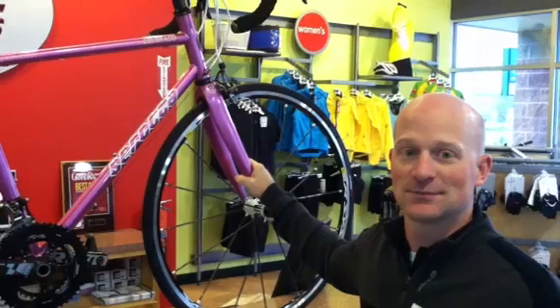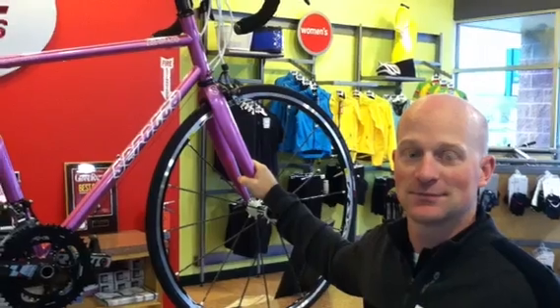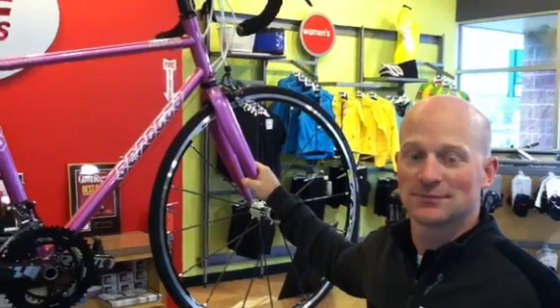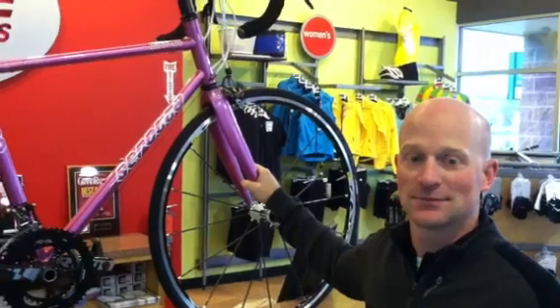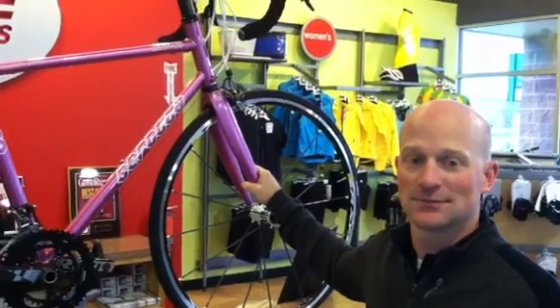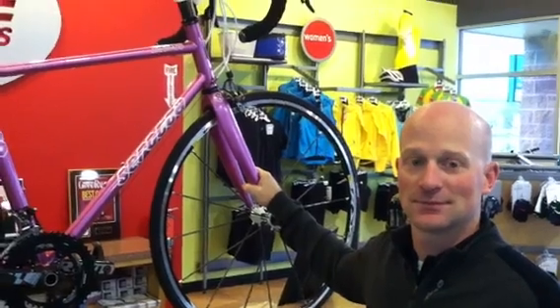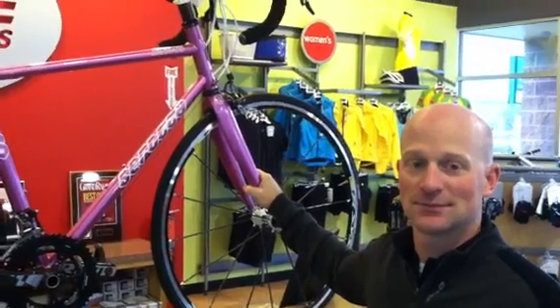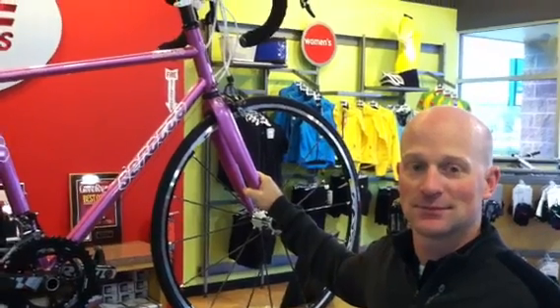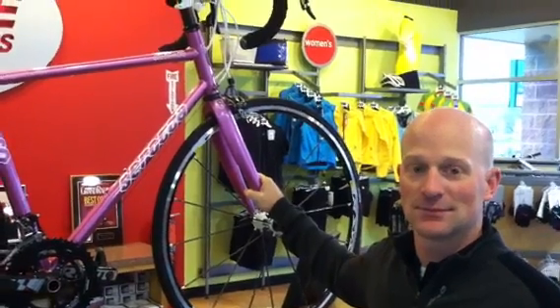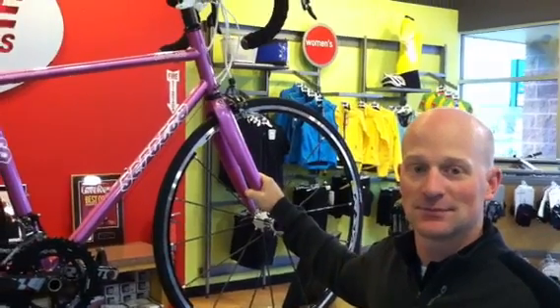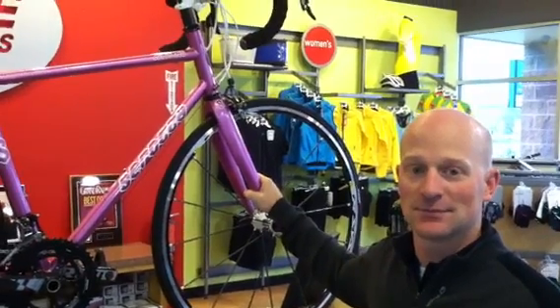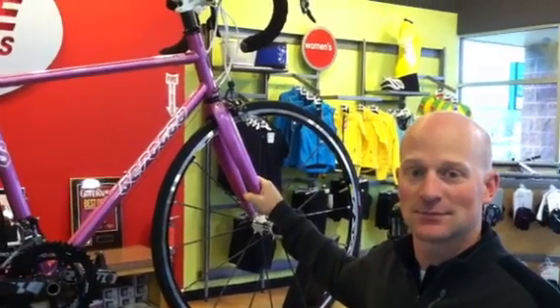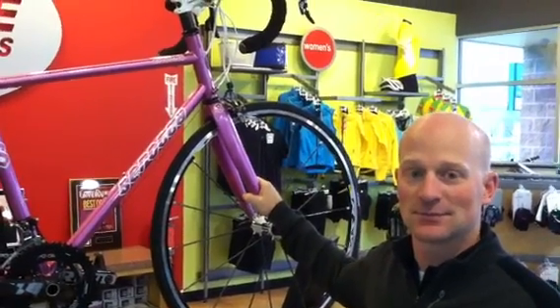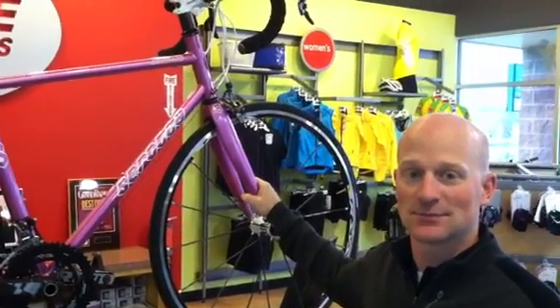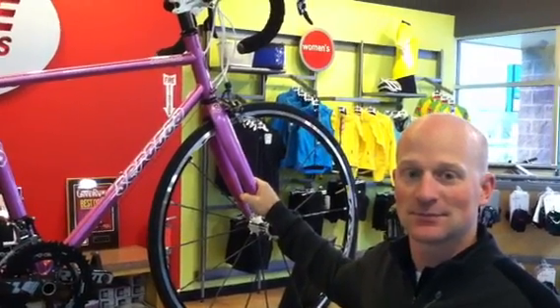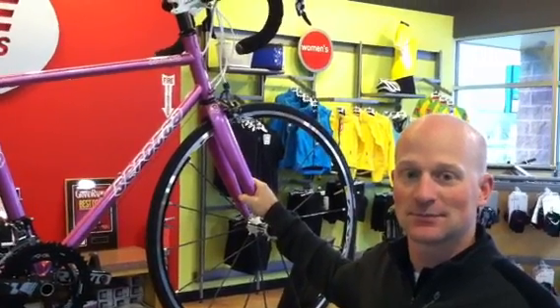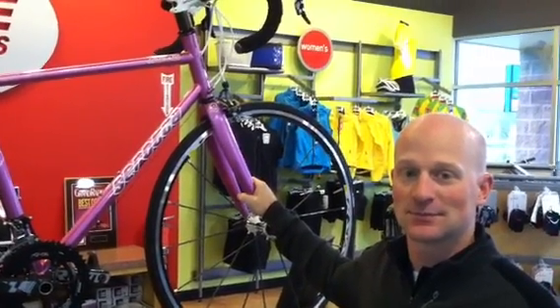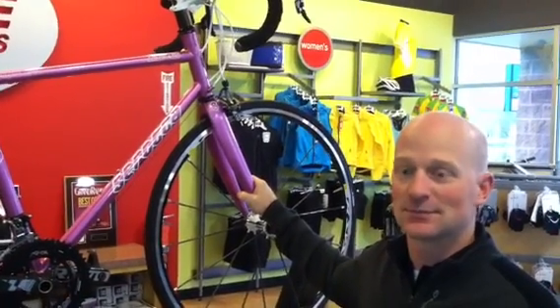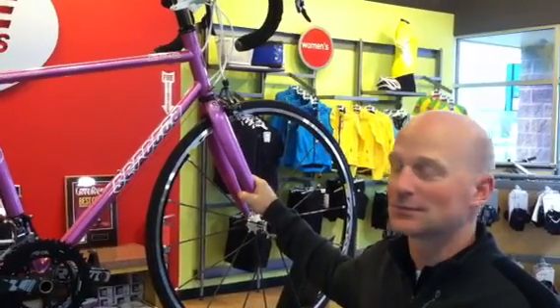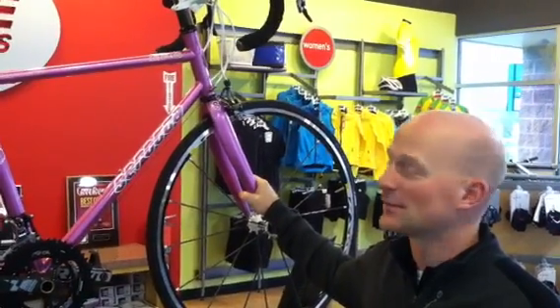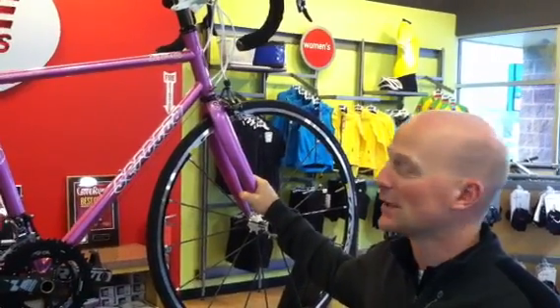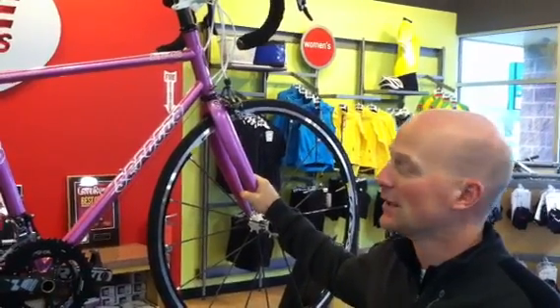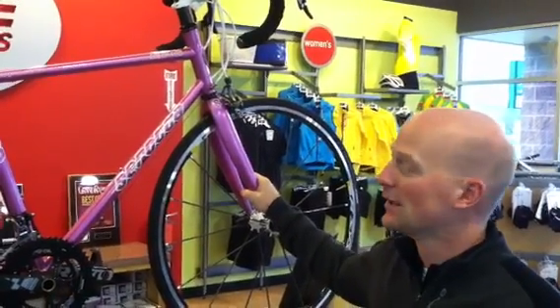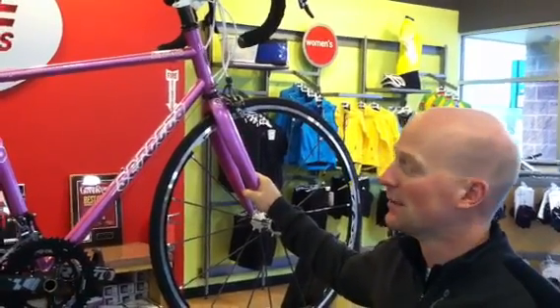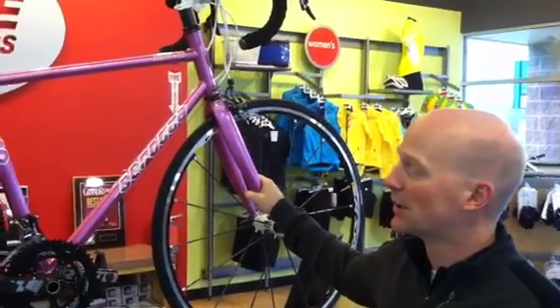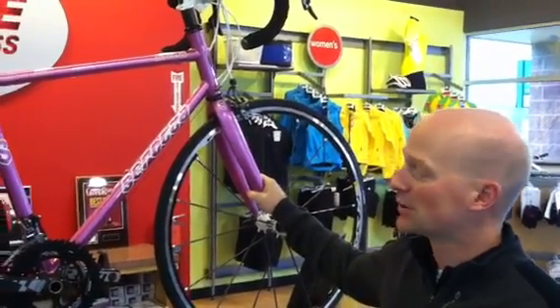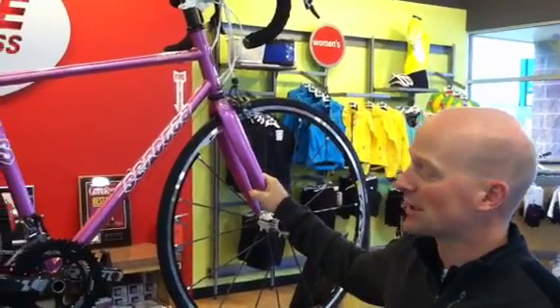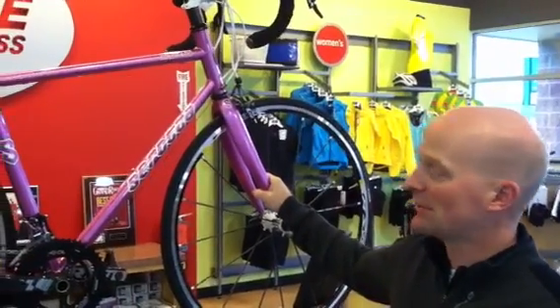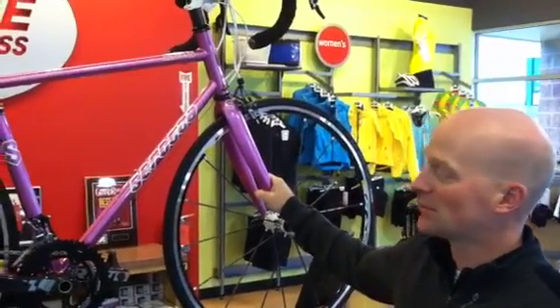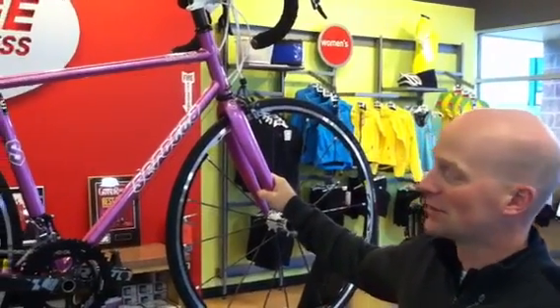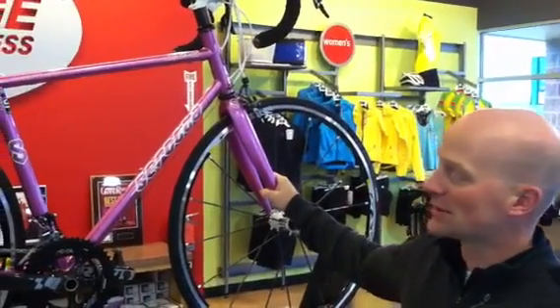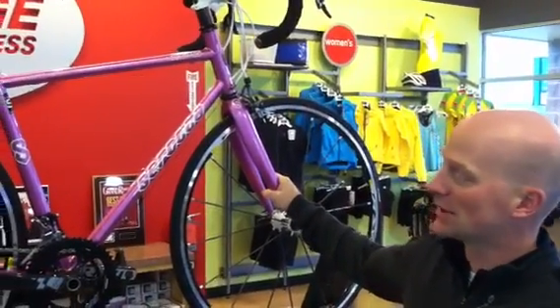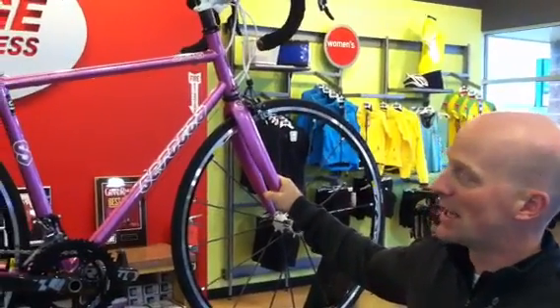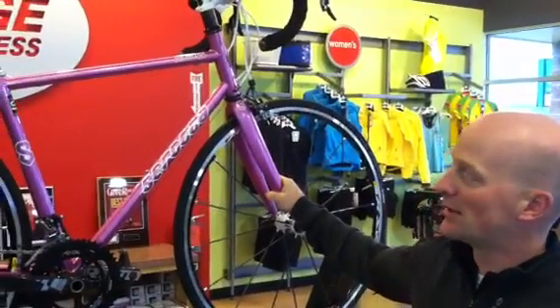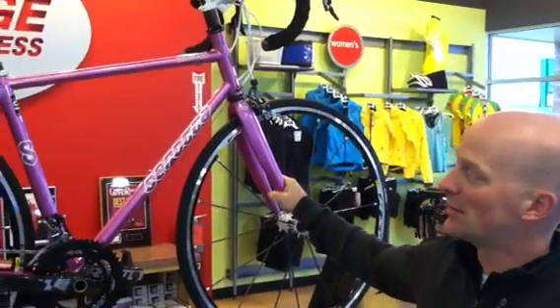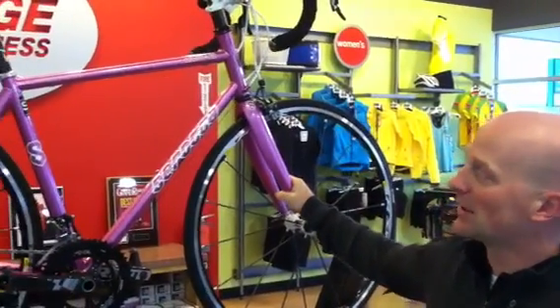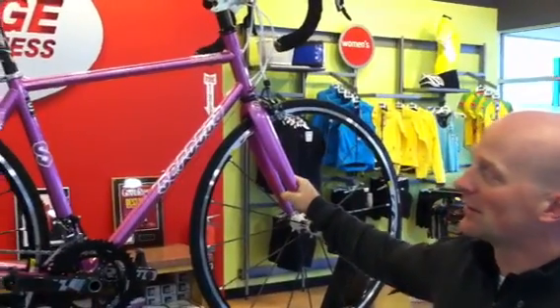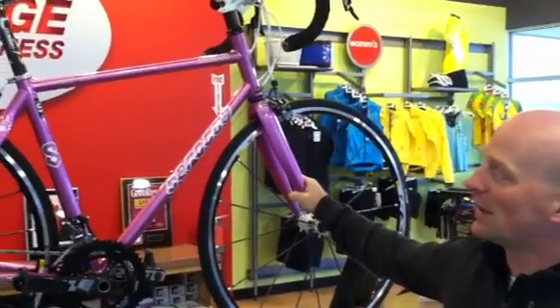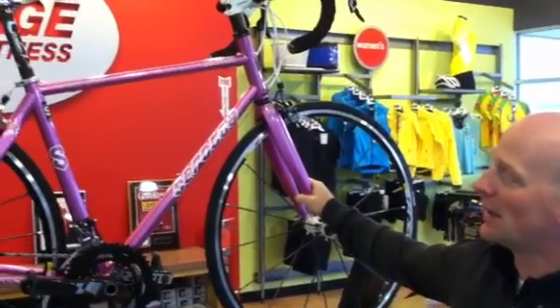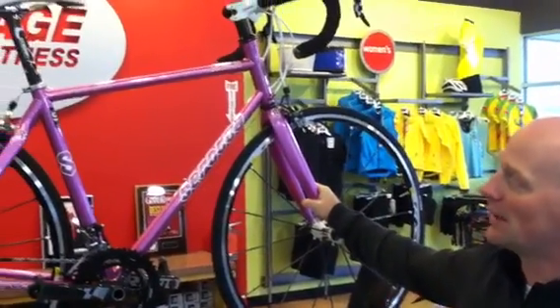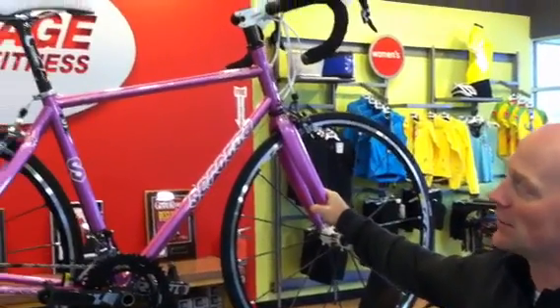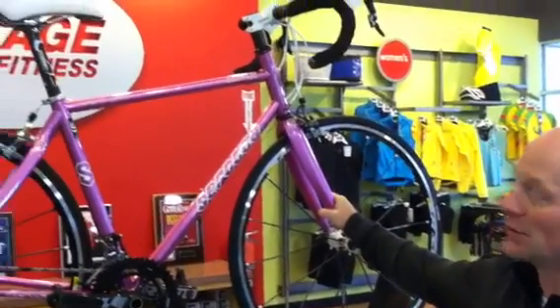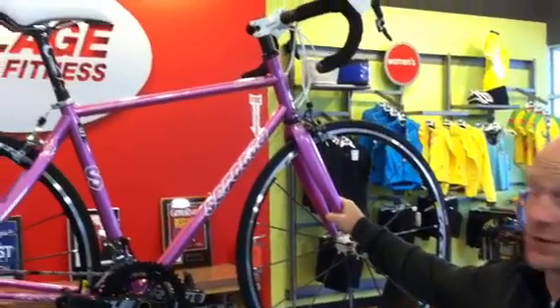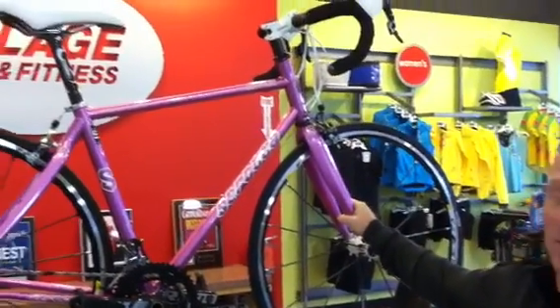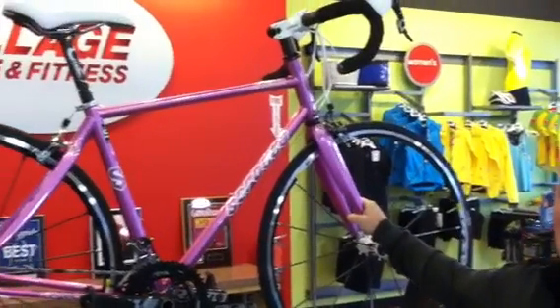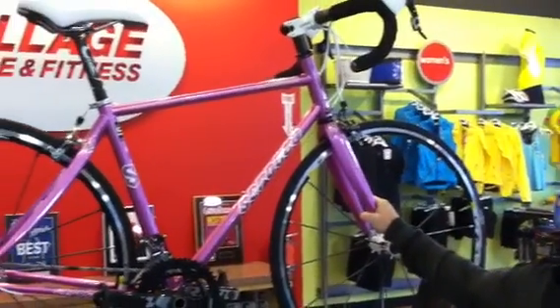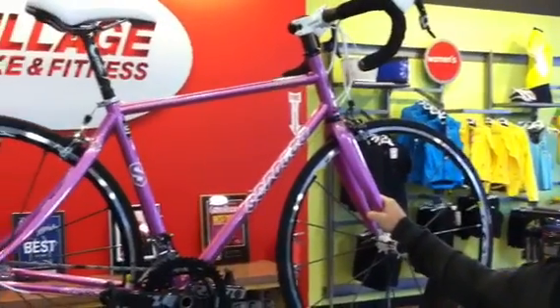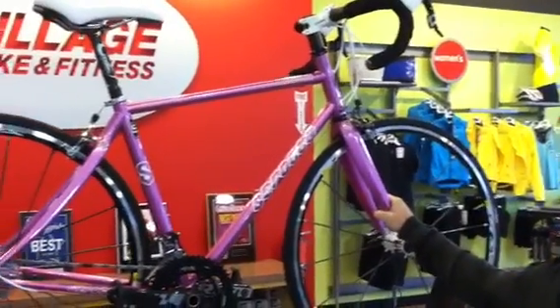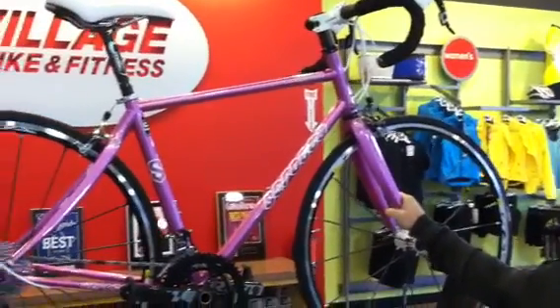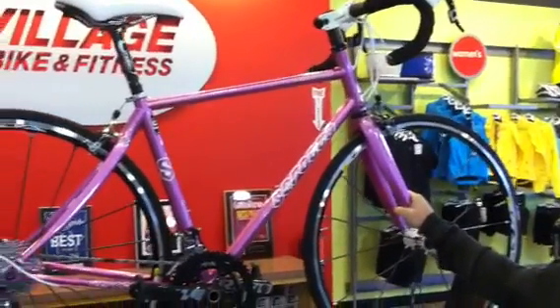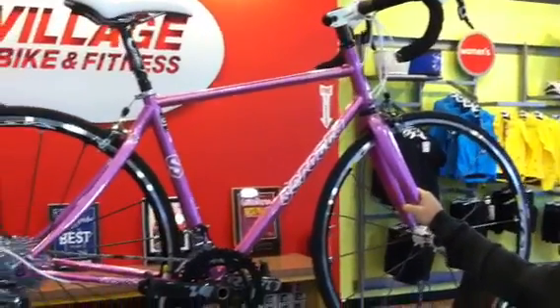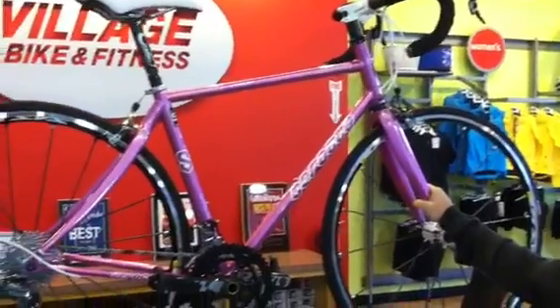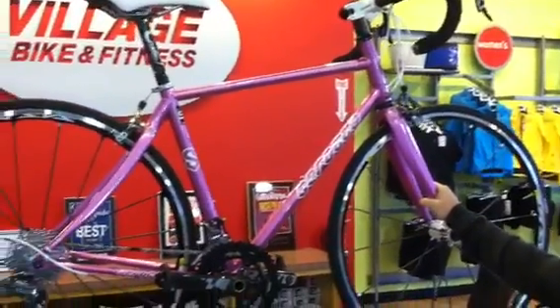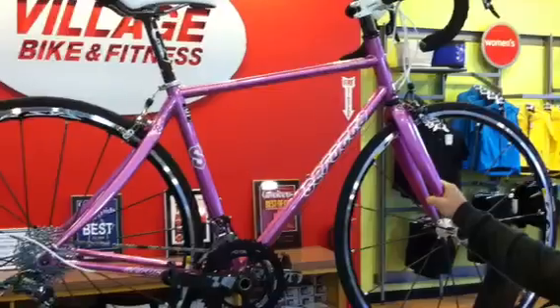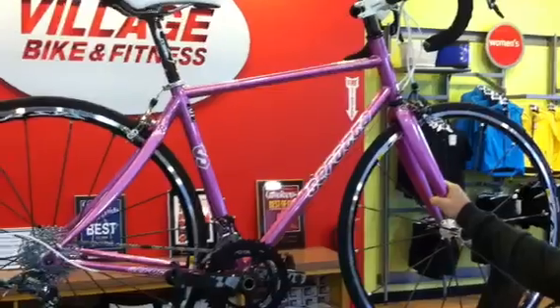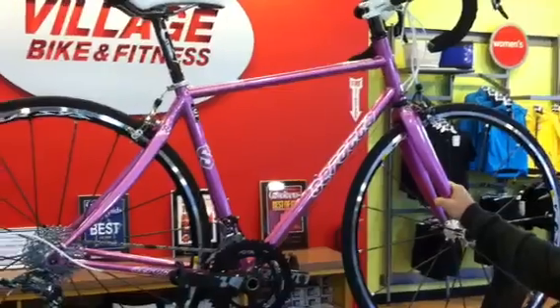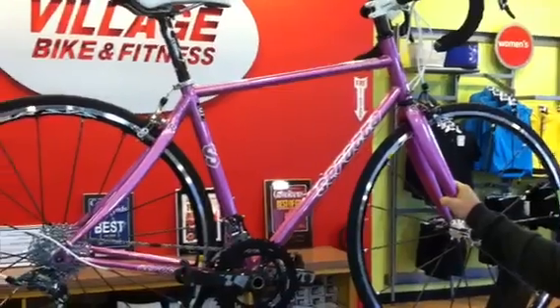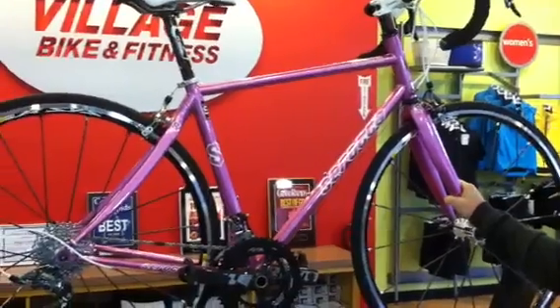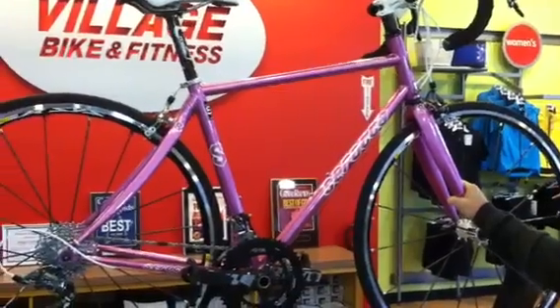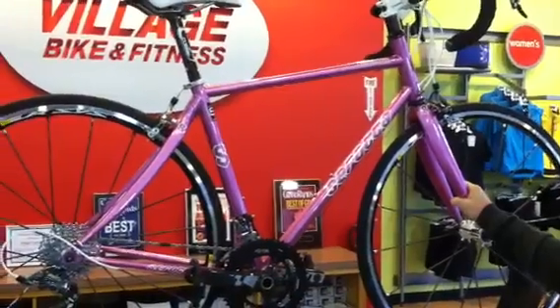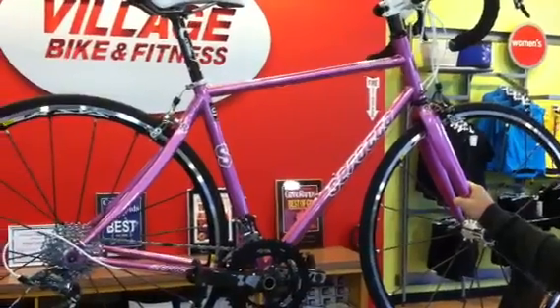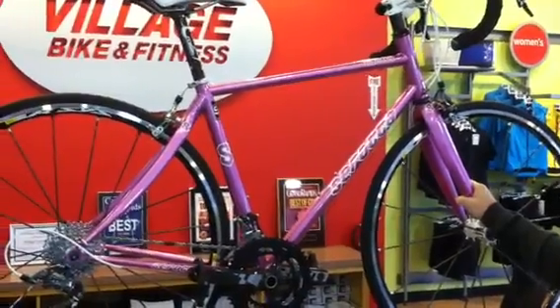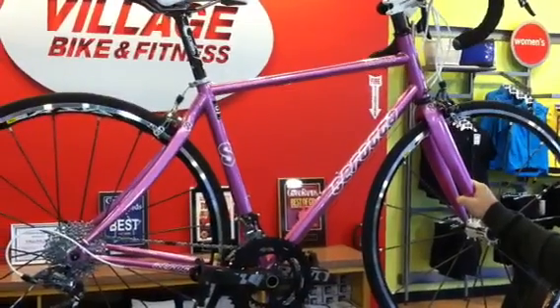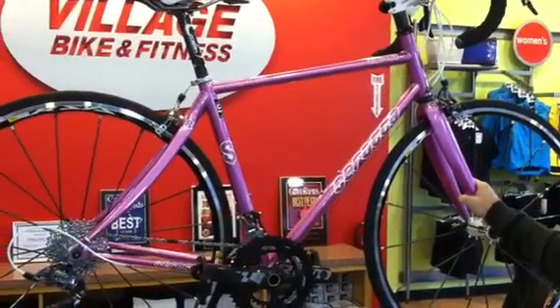So Corey, tell us about this bike. Marsha came to us and had a bike that she was uncomfortable on. She had issues with her hands falling asleep.